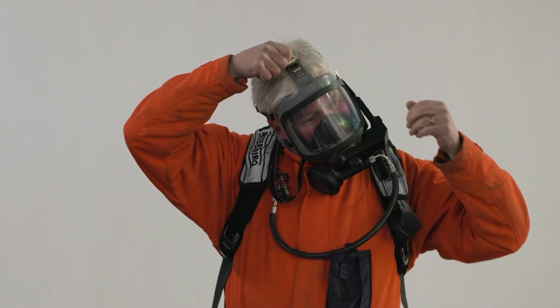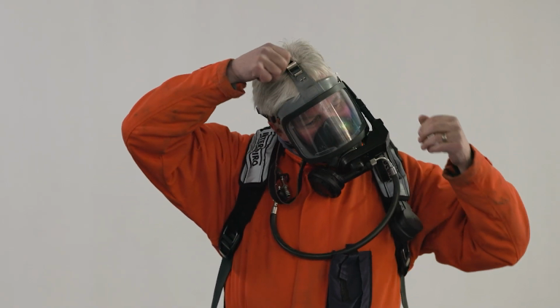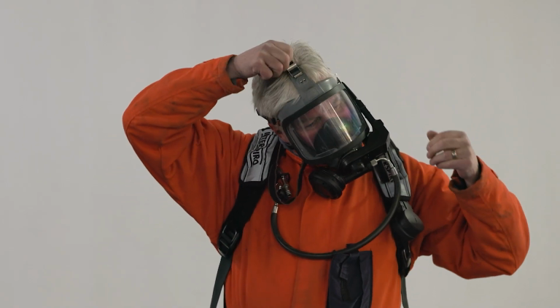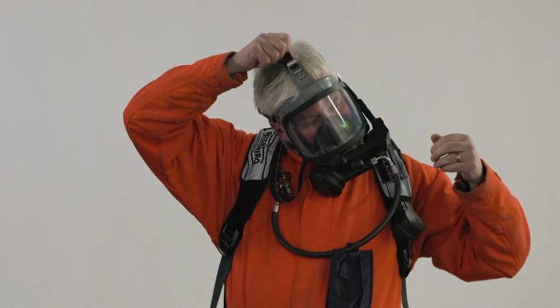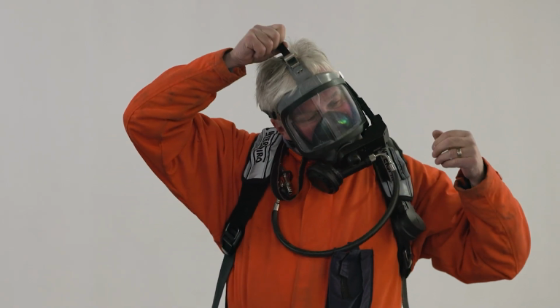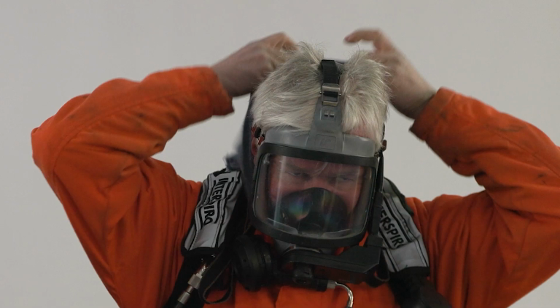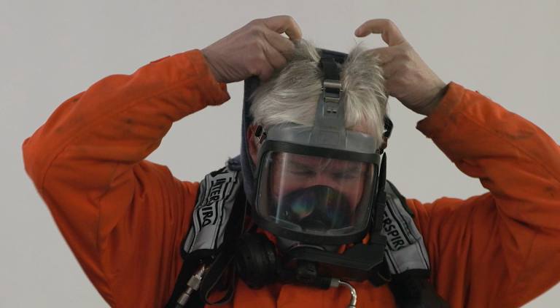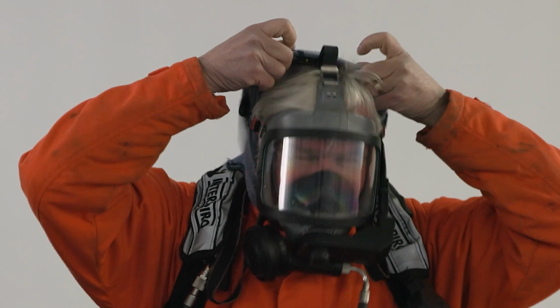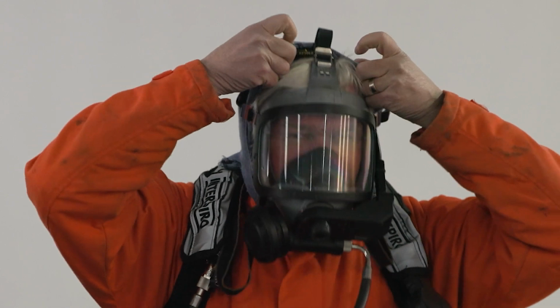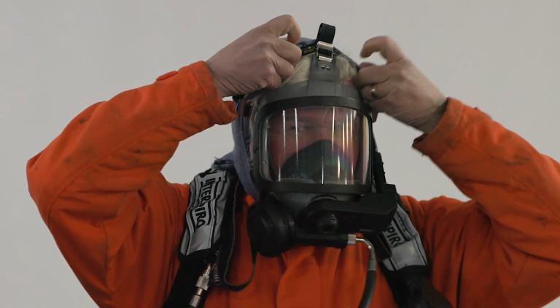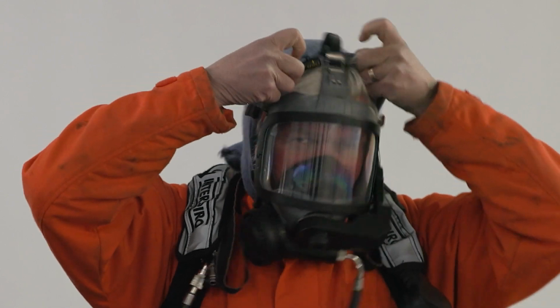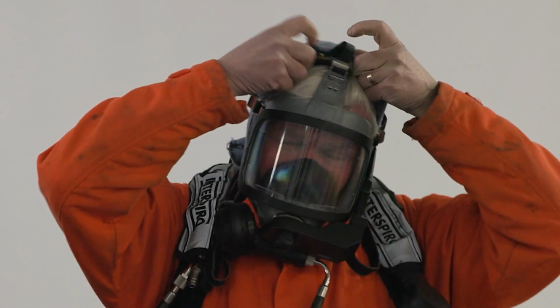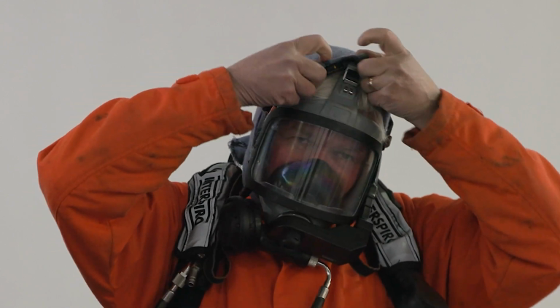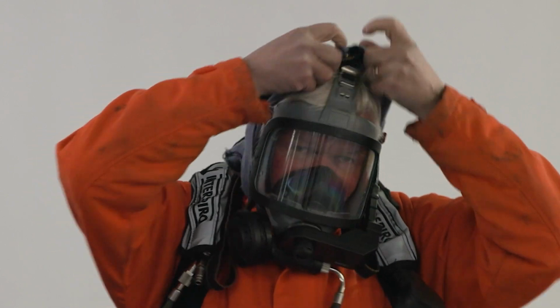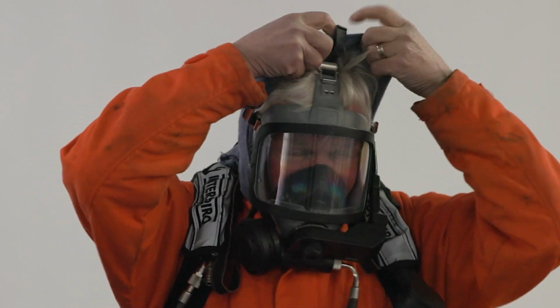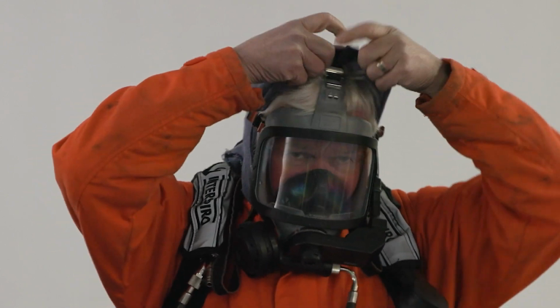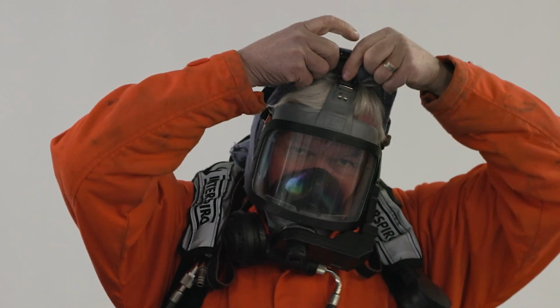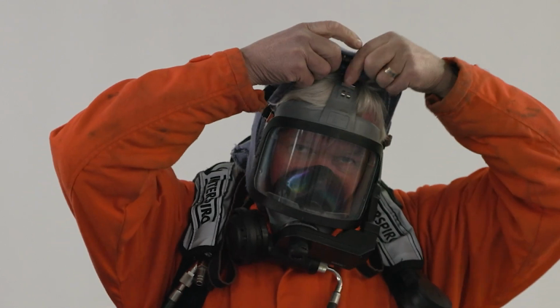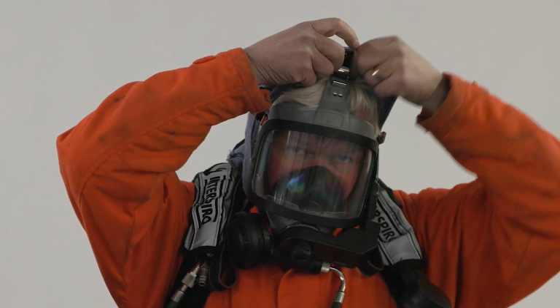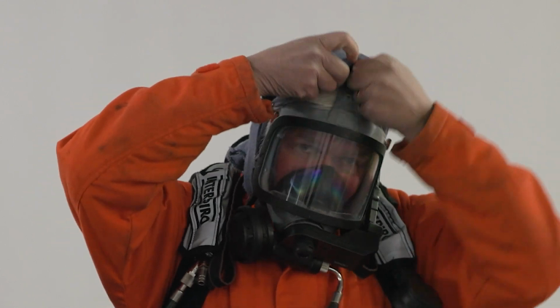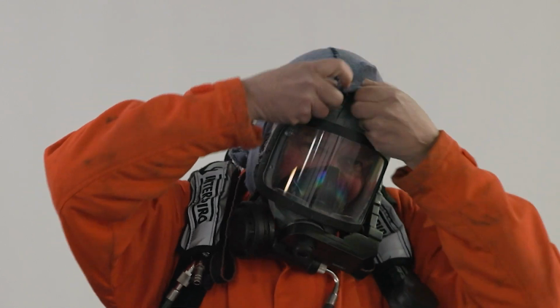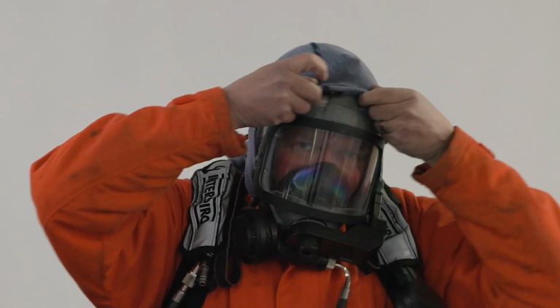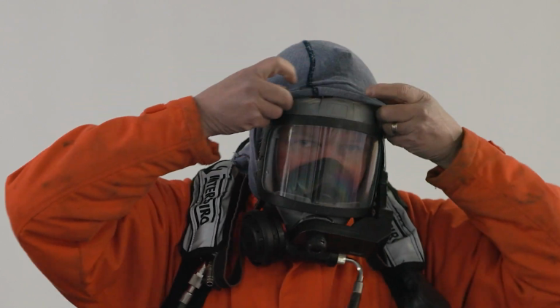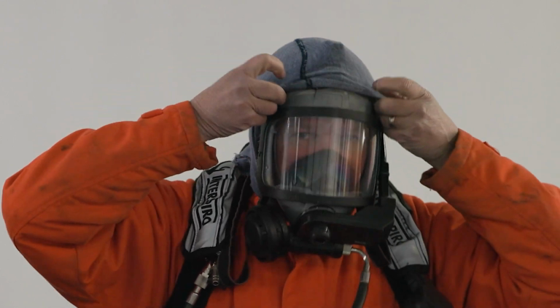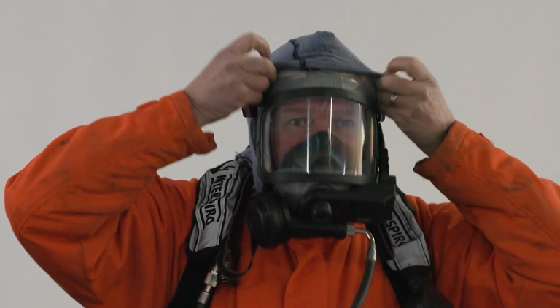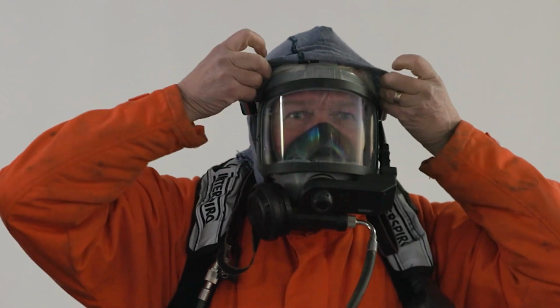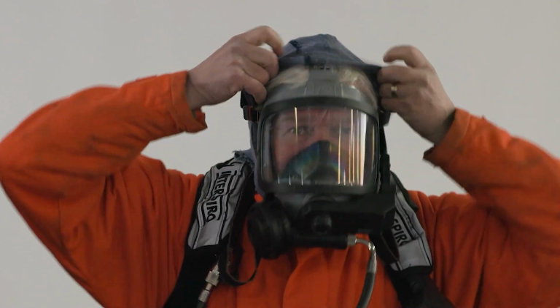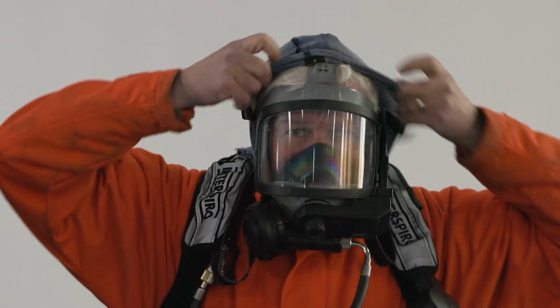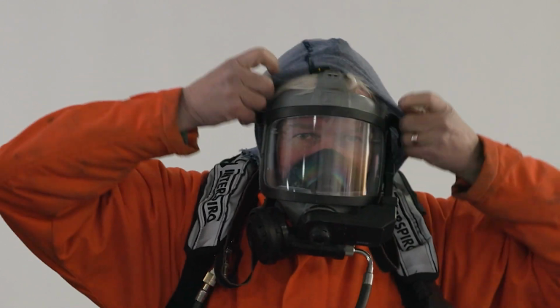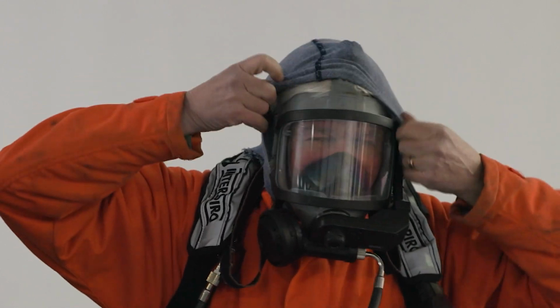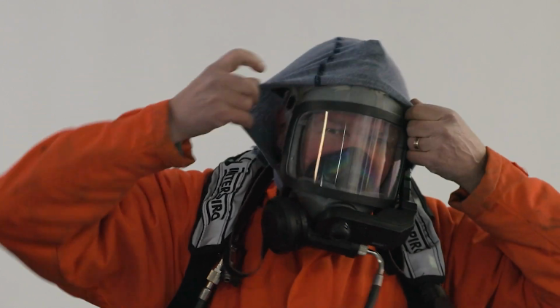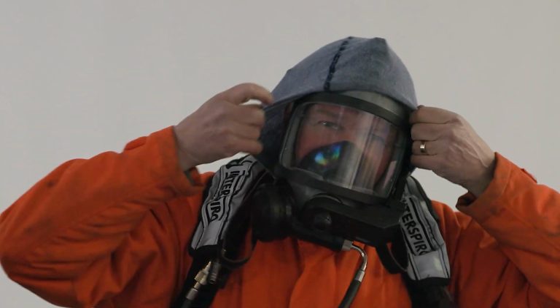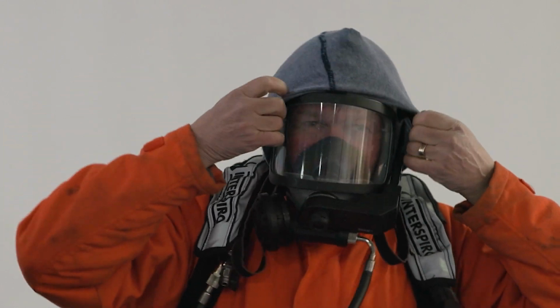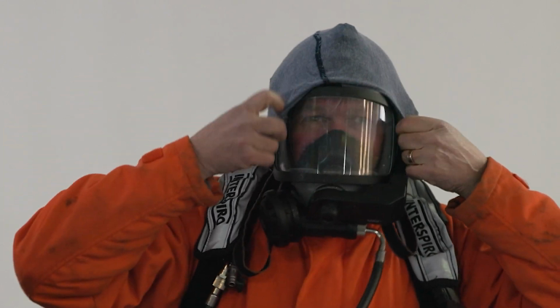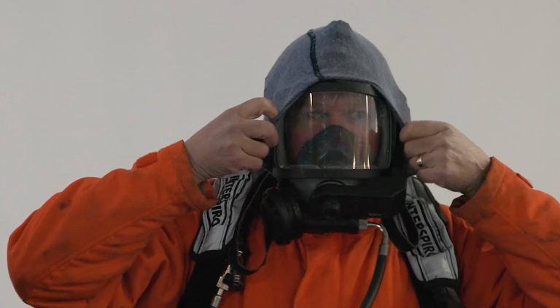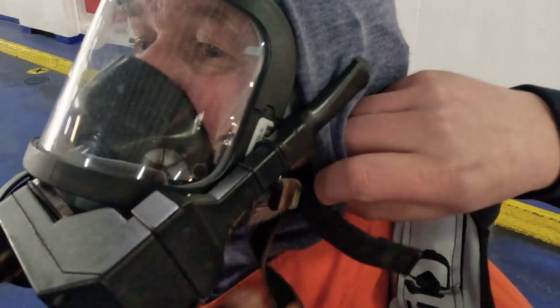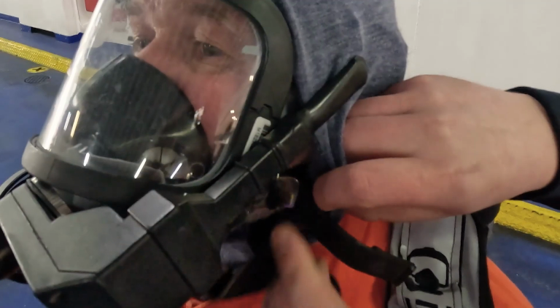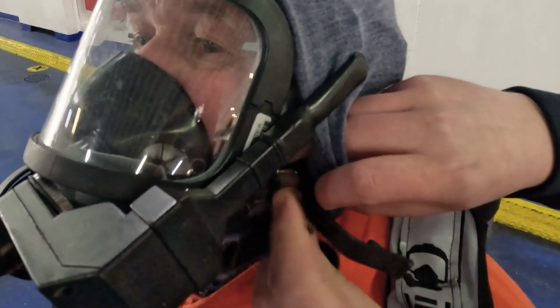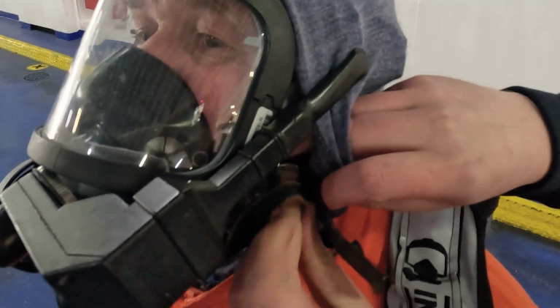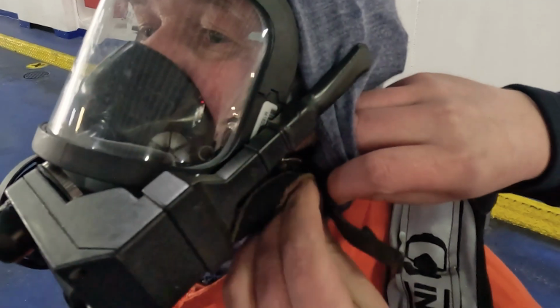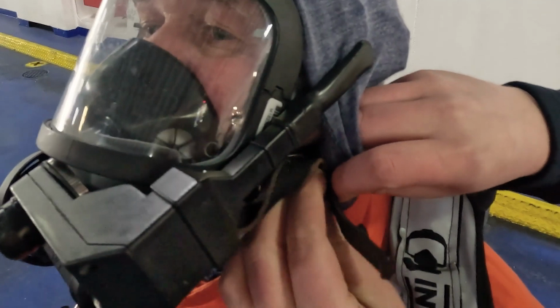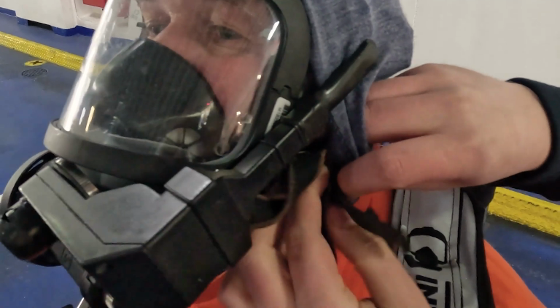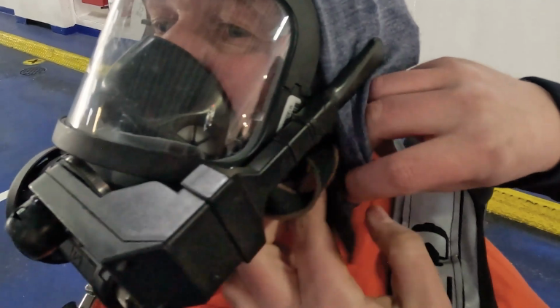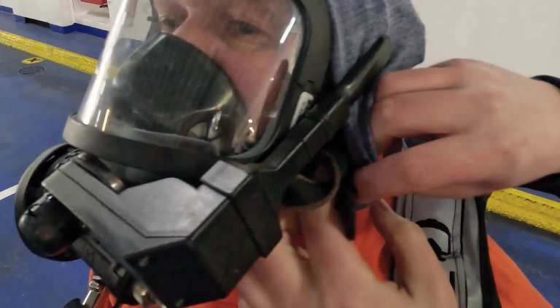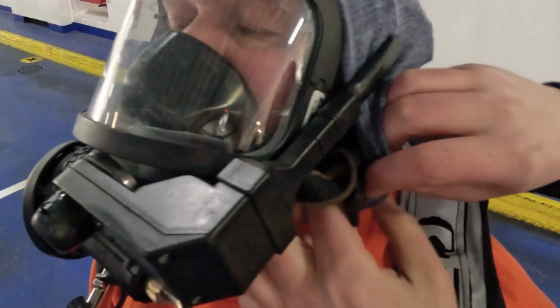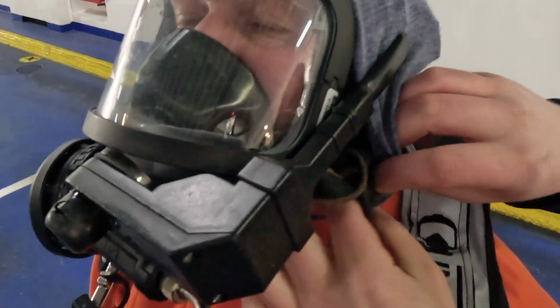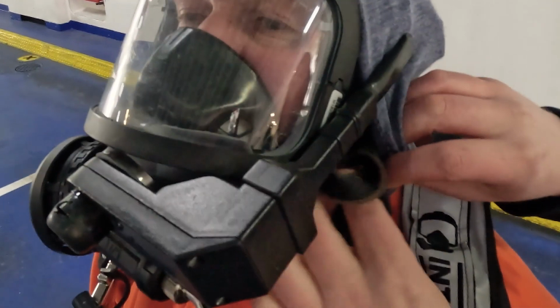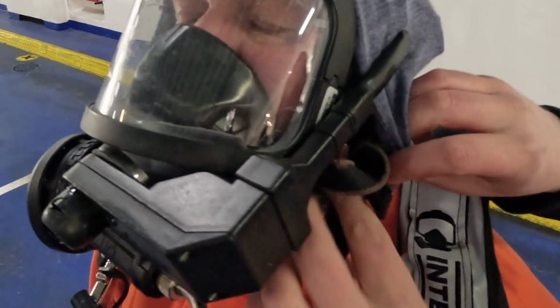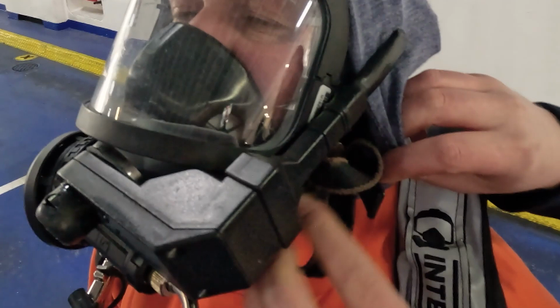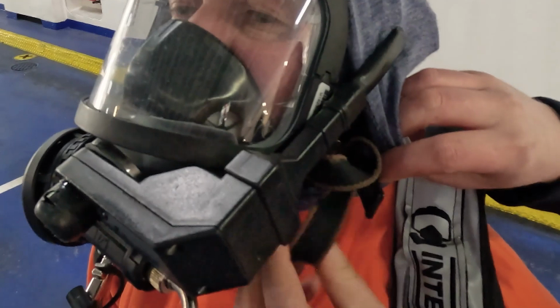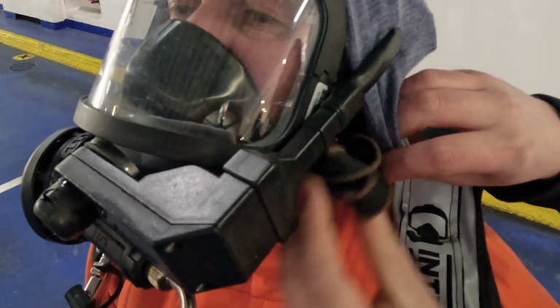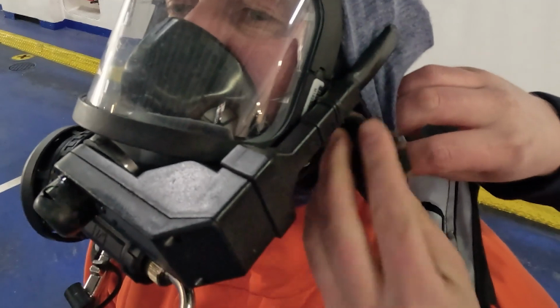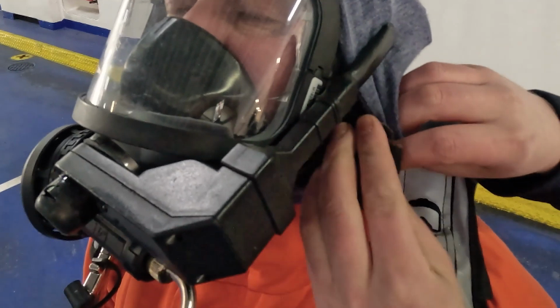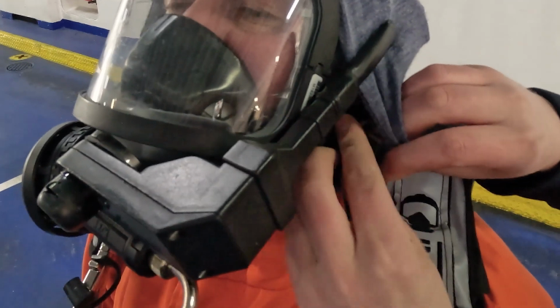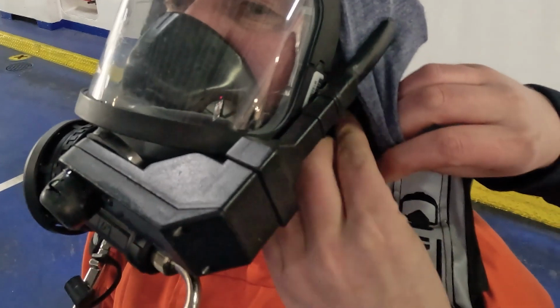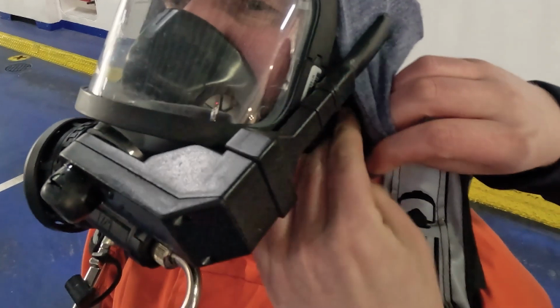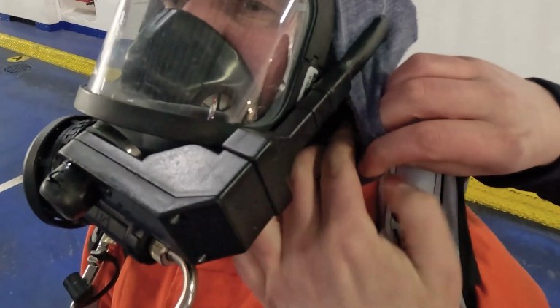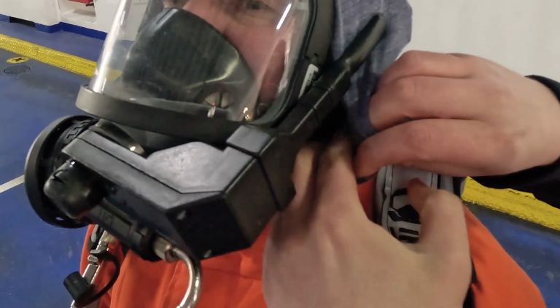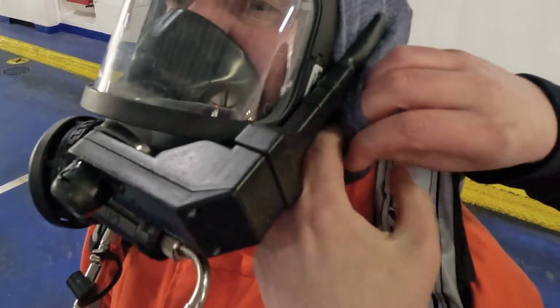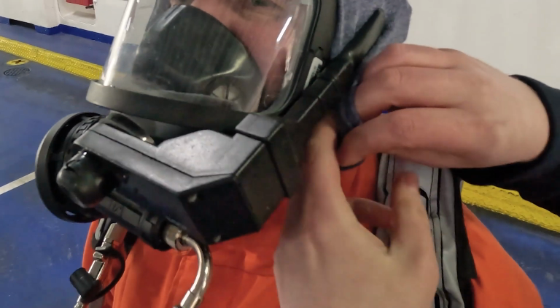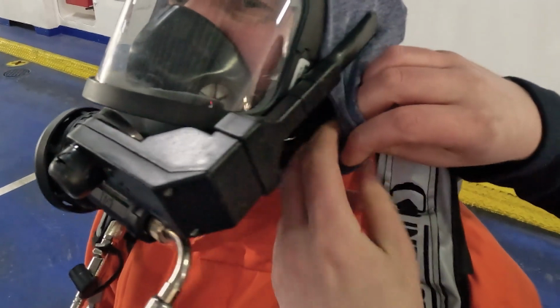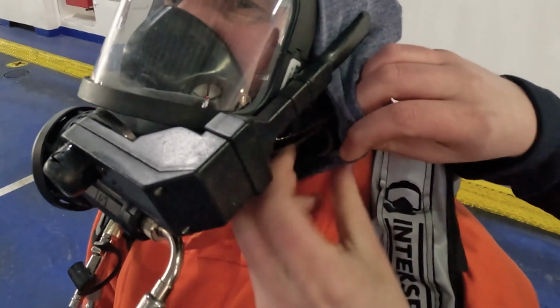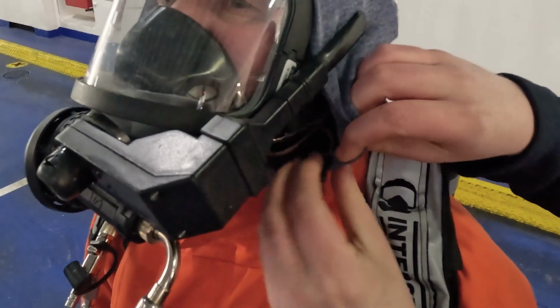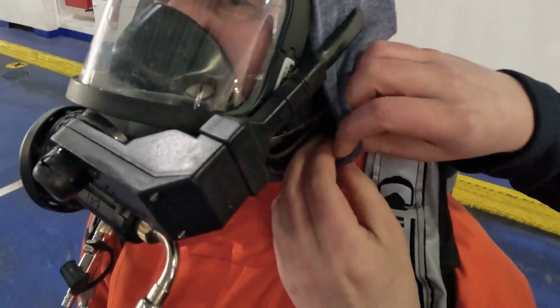After bringing your hood up over your head, the assistant must make sure that all the face mask straps are tucked away inside the hood.